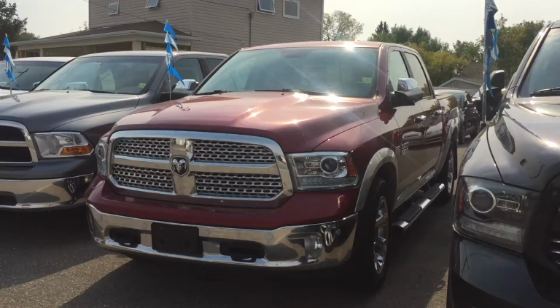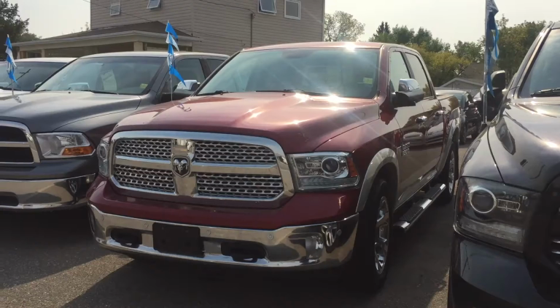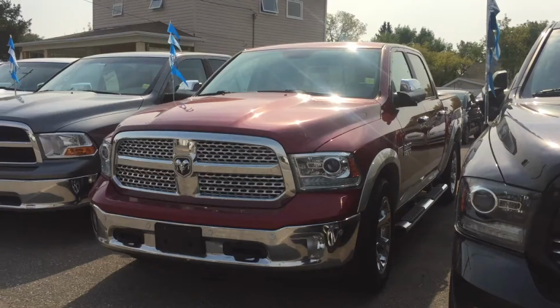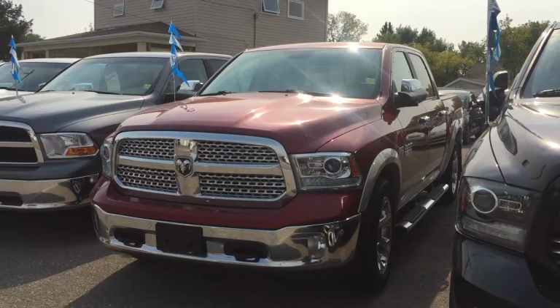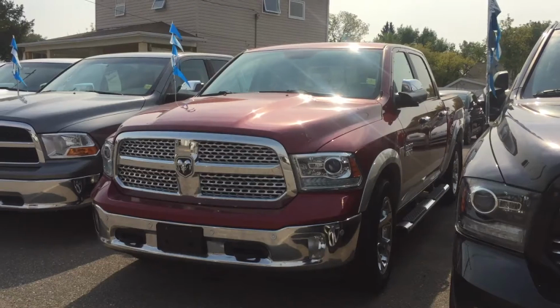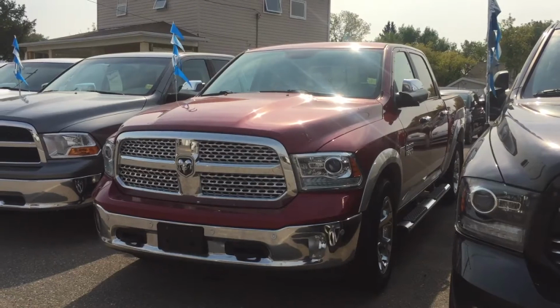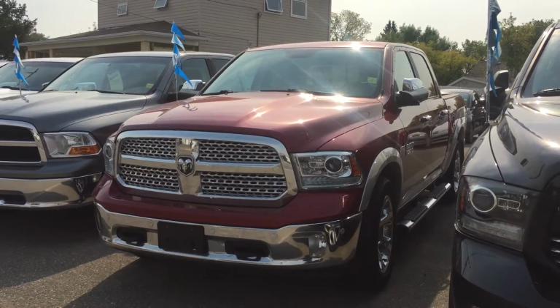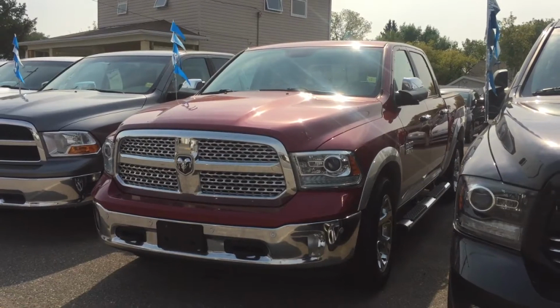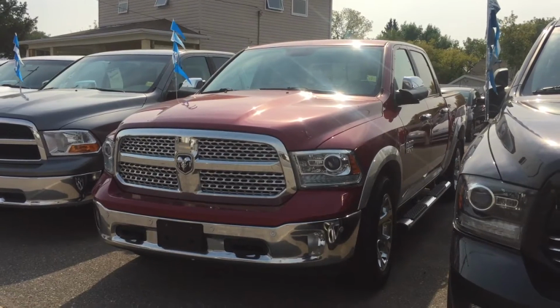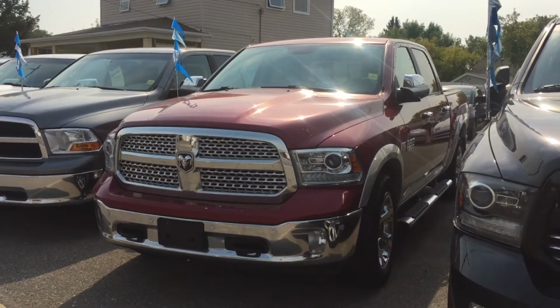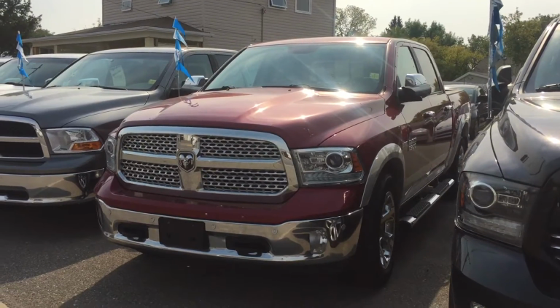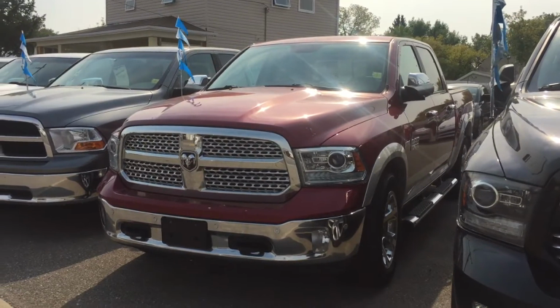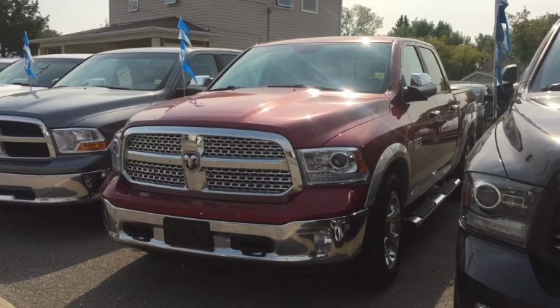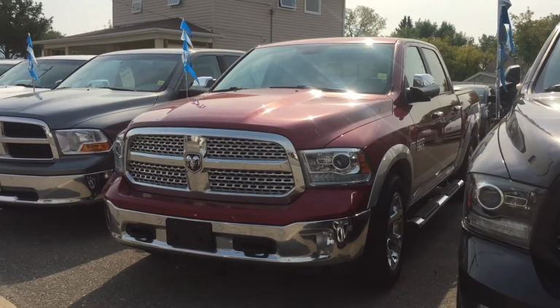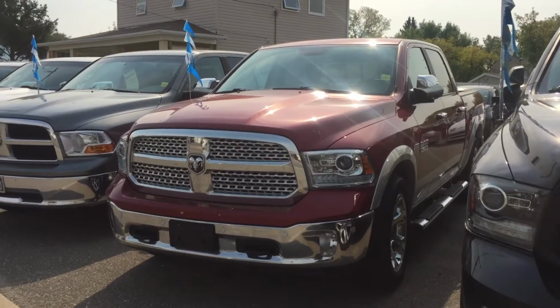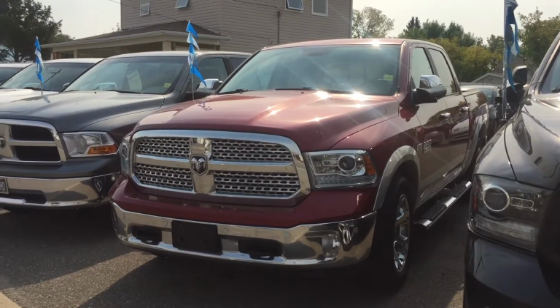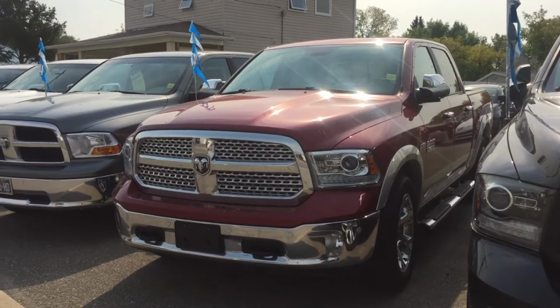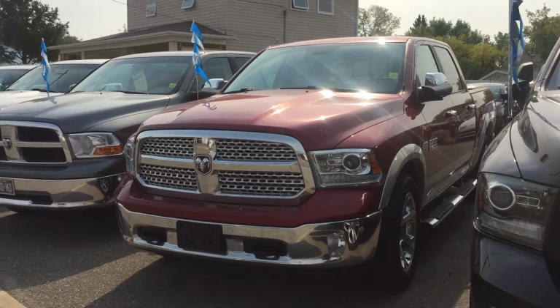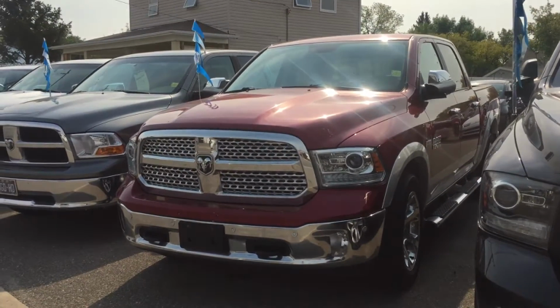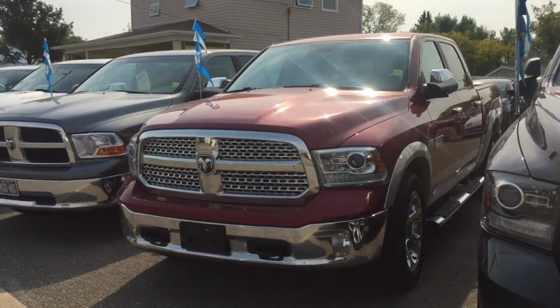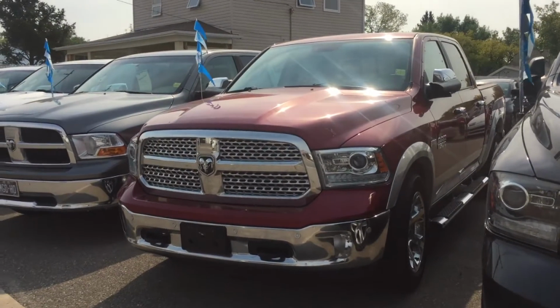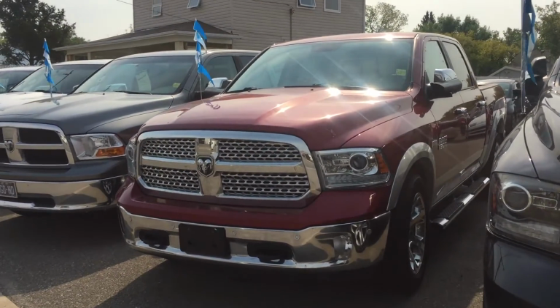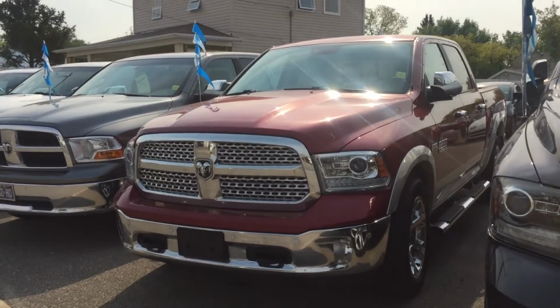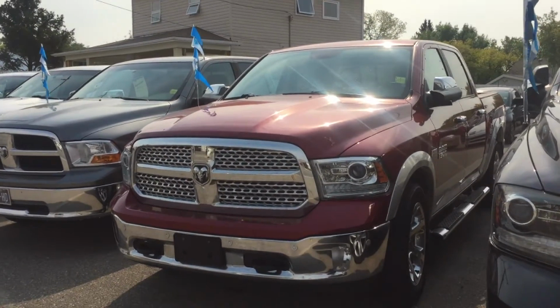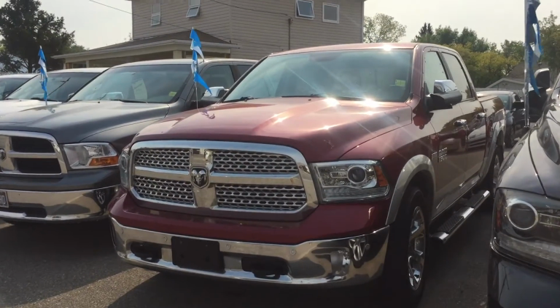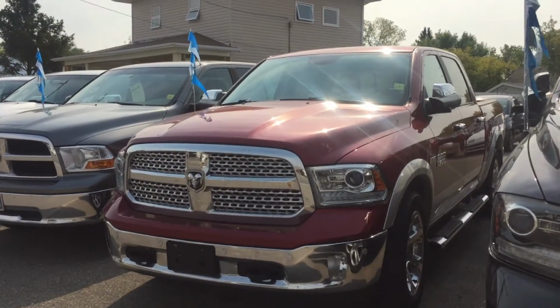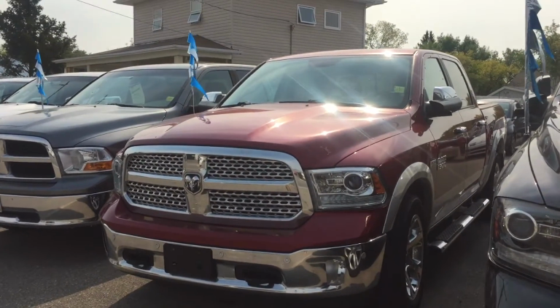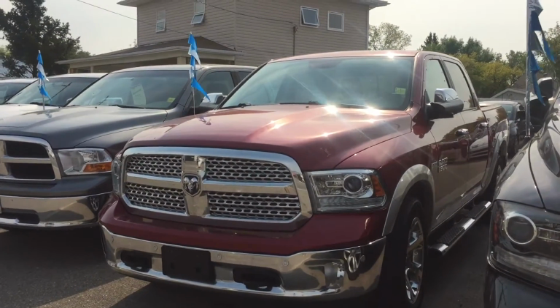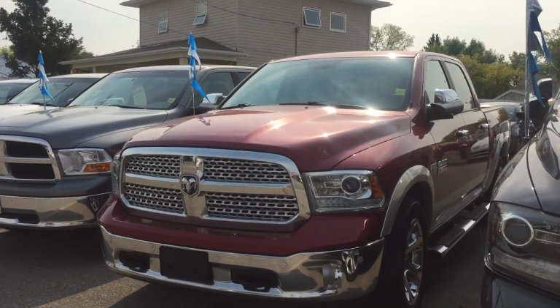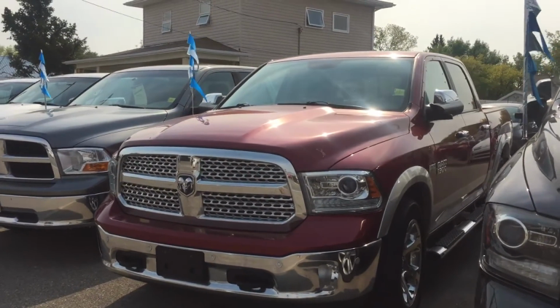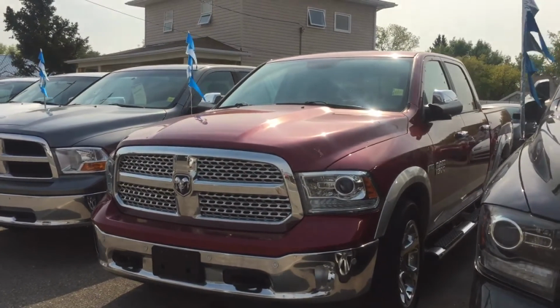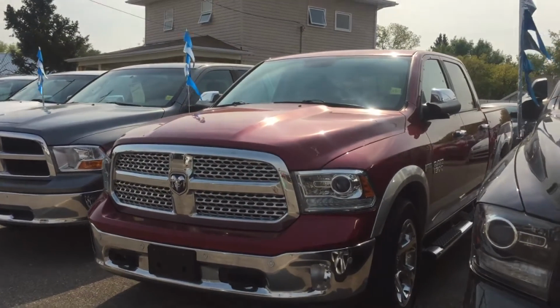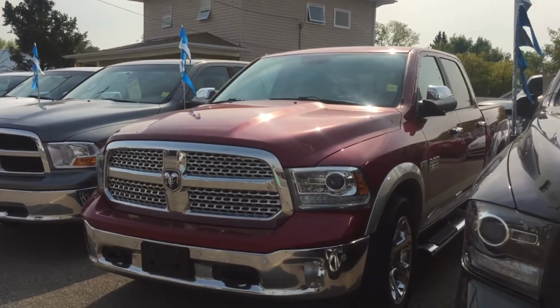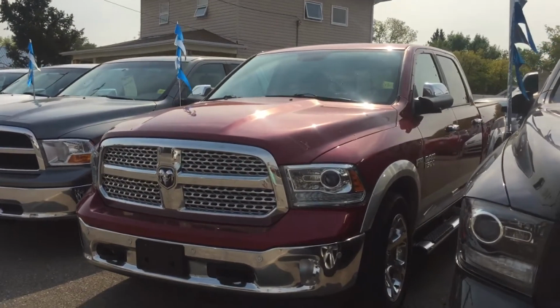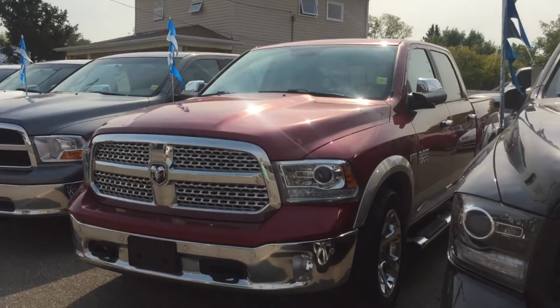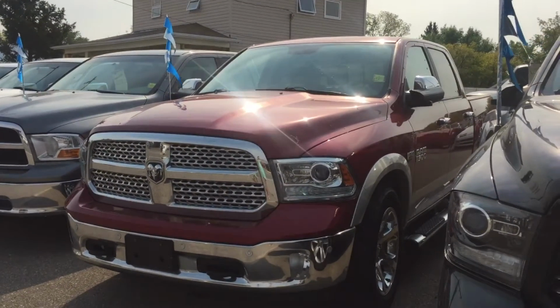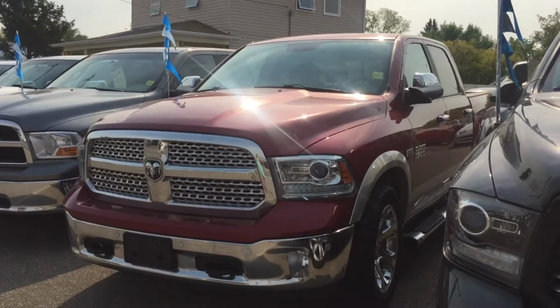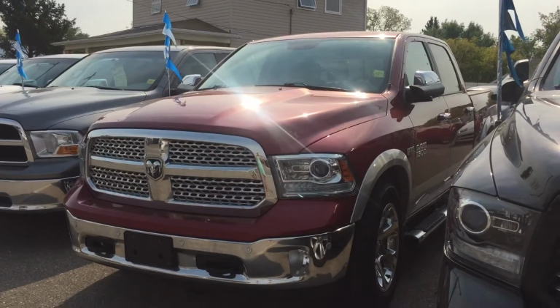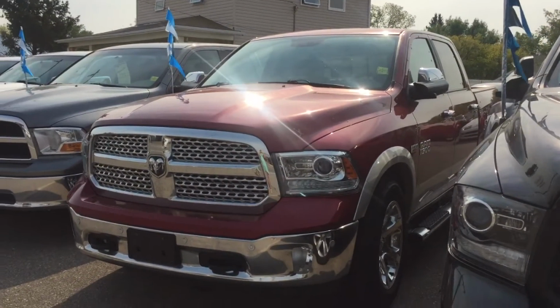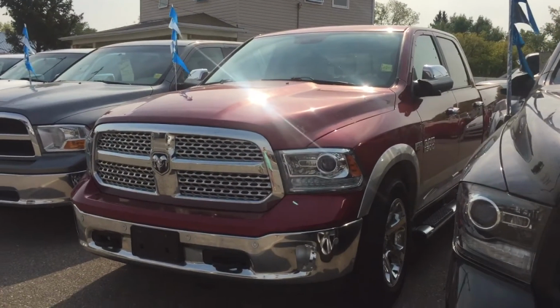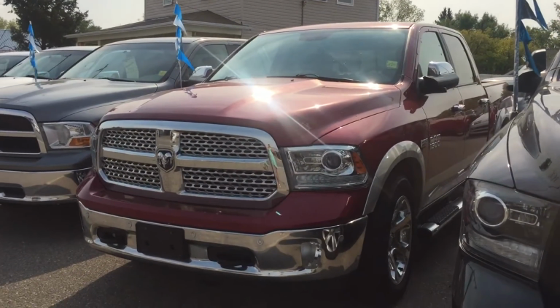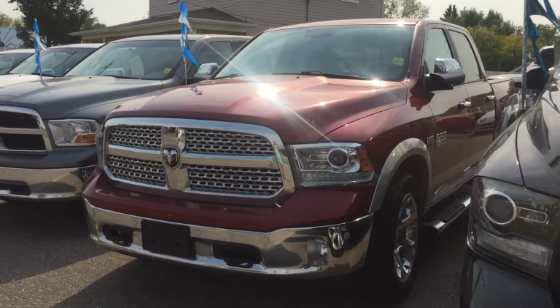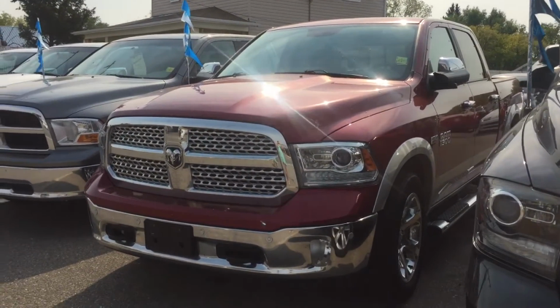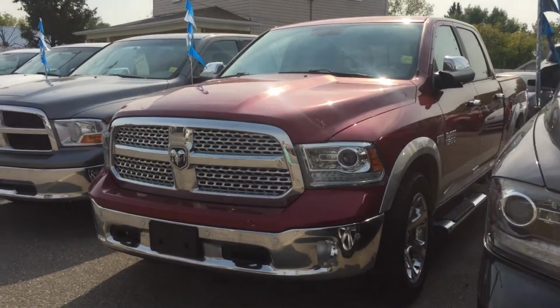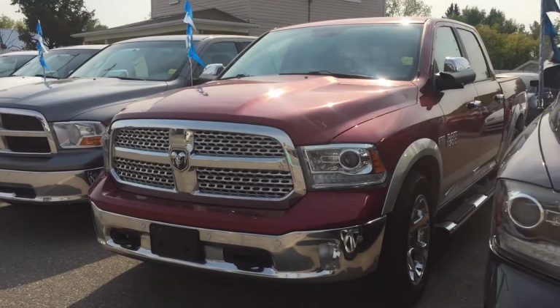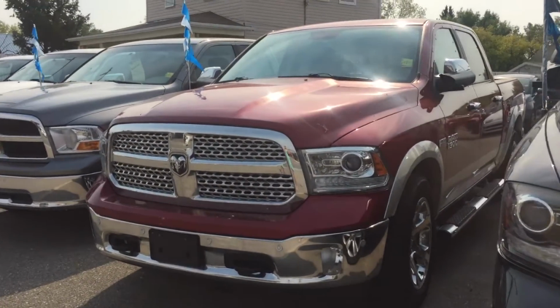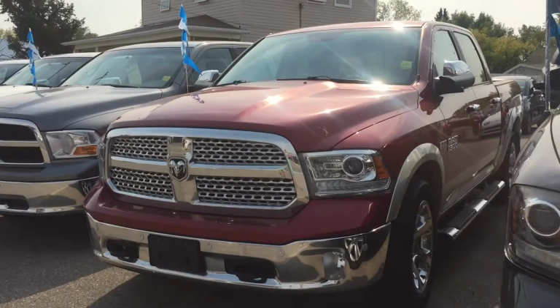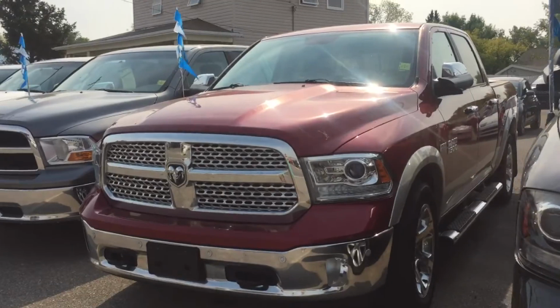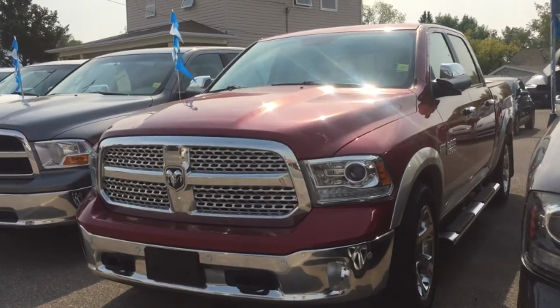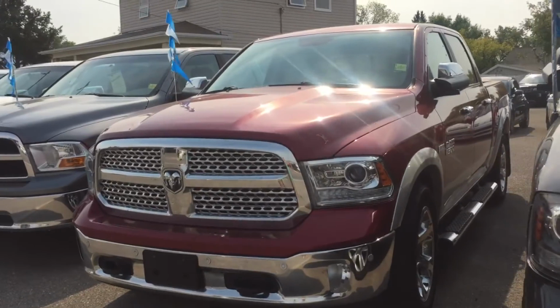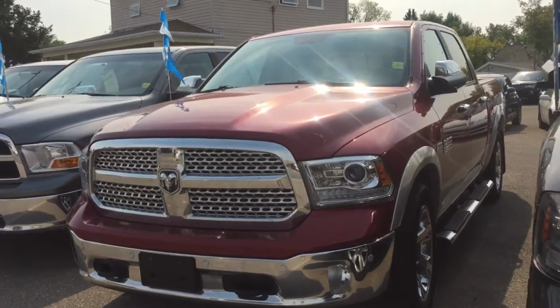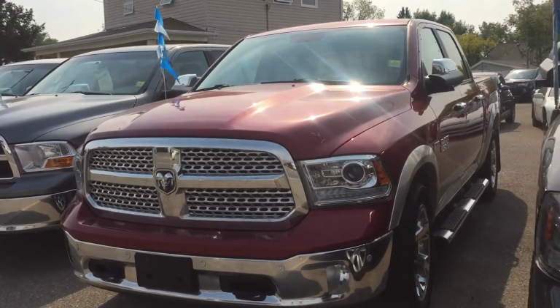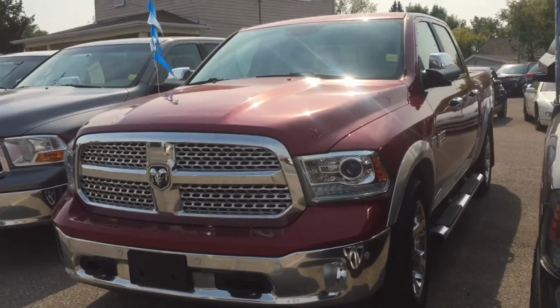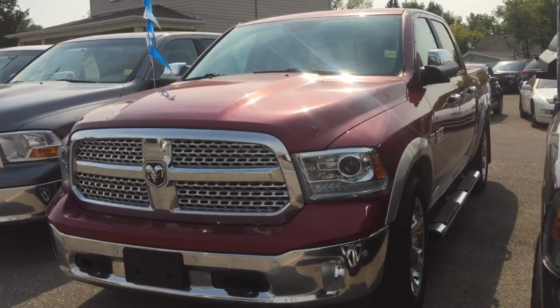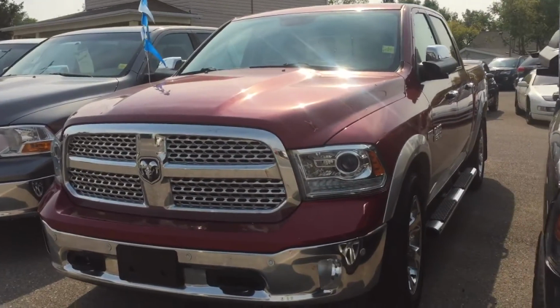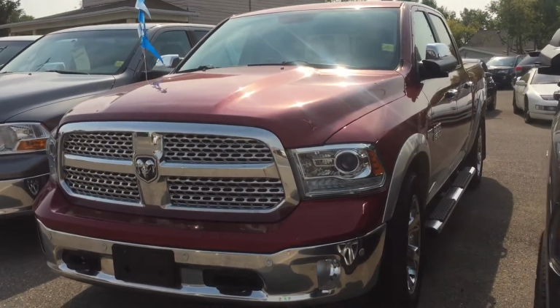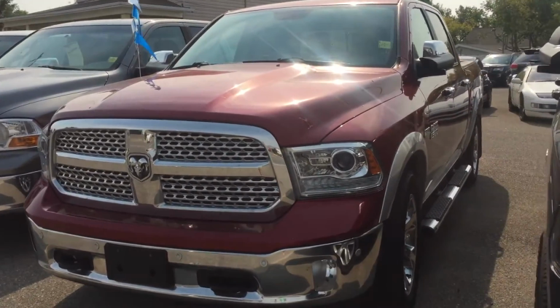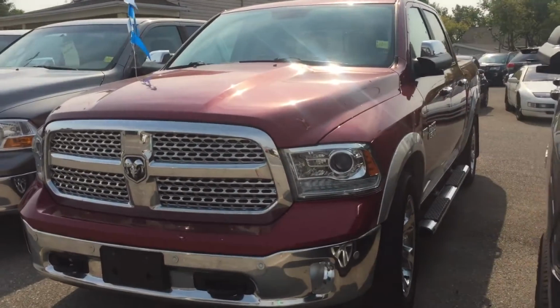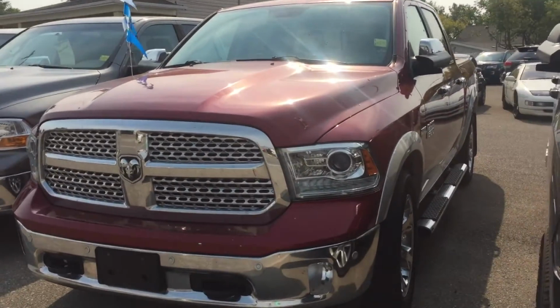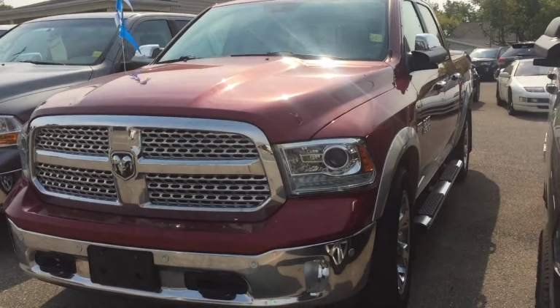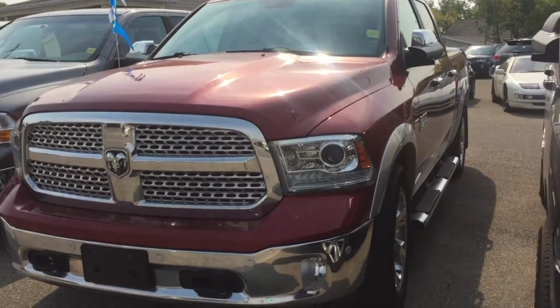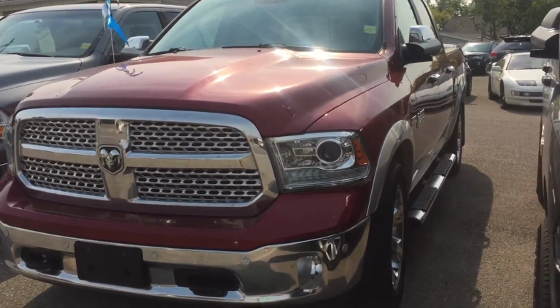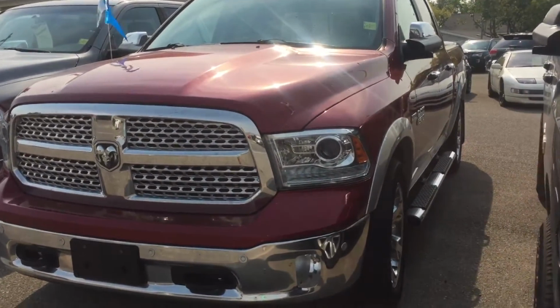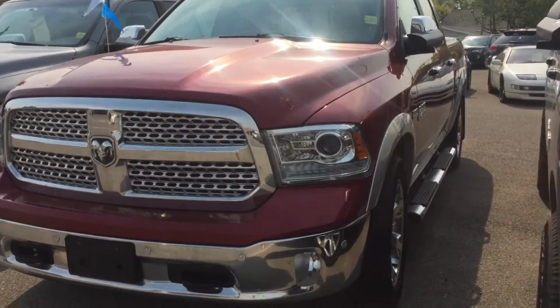Stock number 1089, 2014 Ram 1500 Laramie in red.